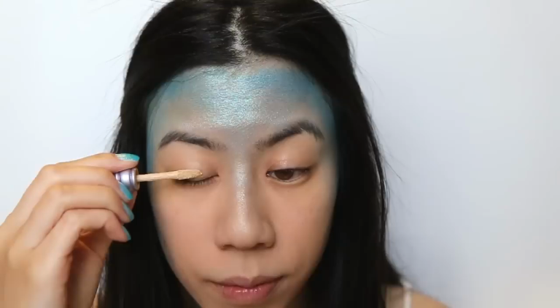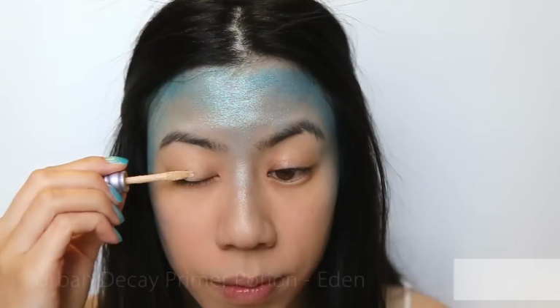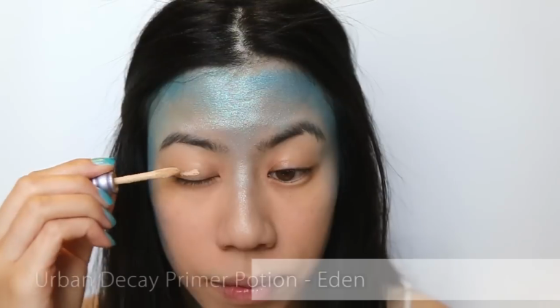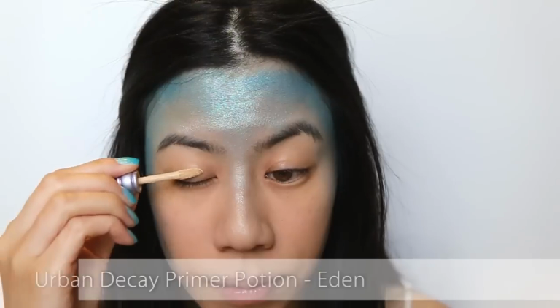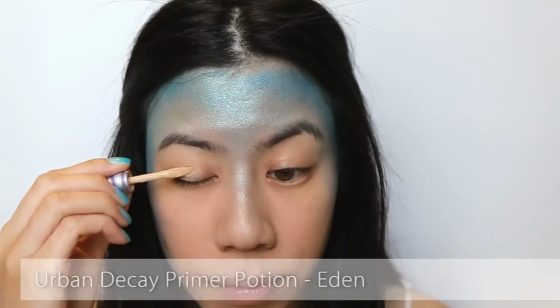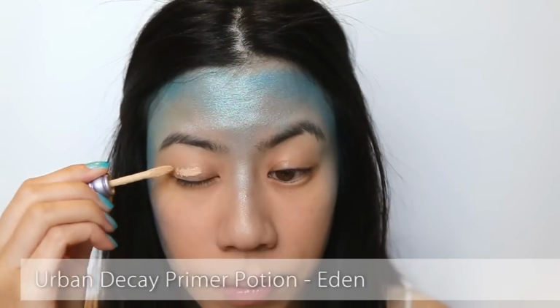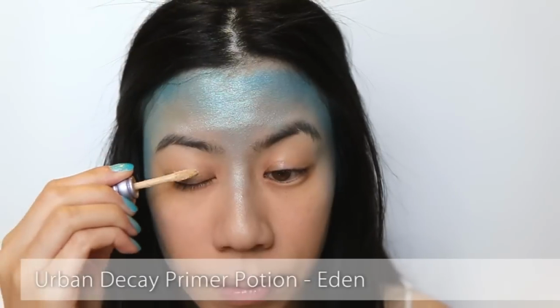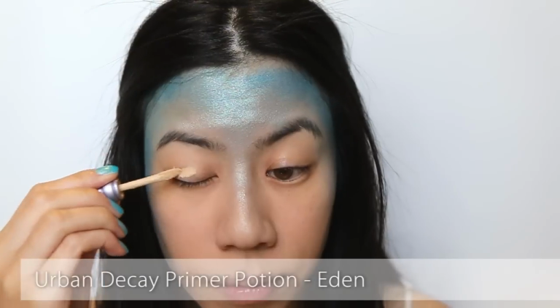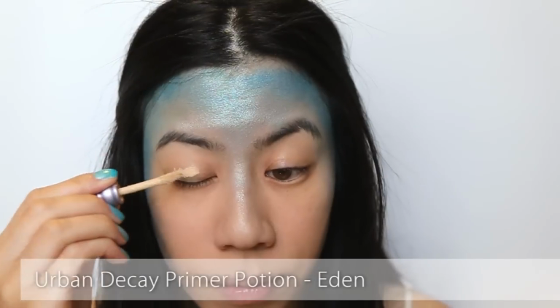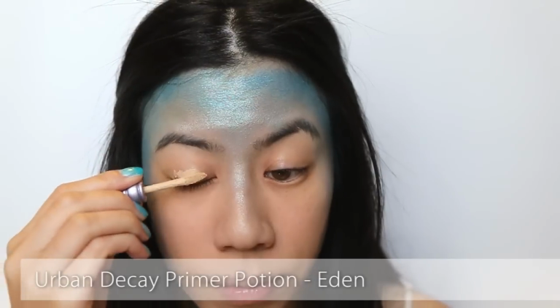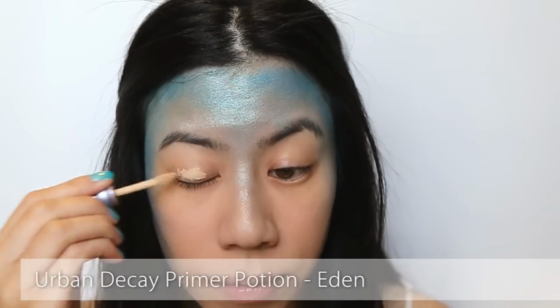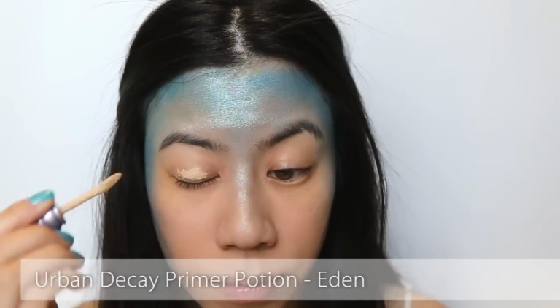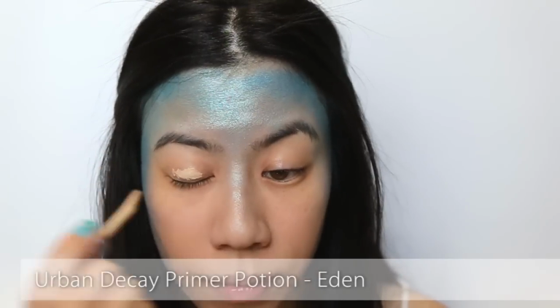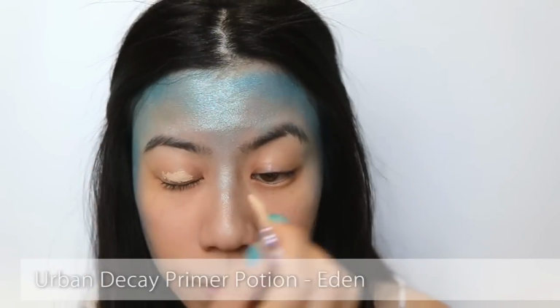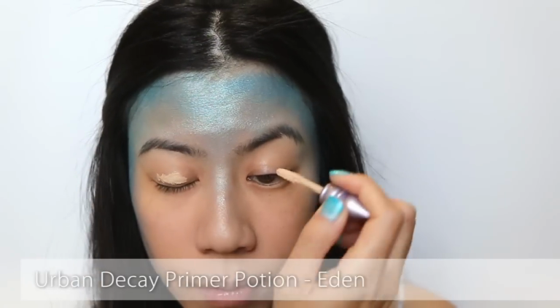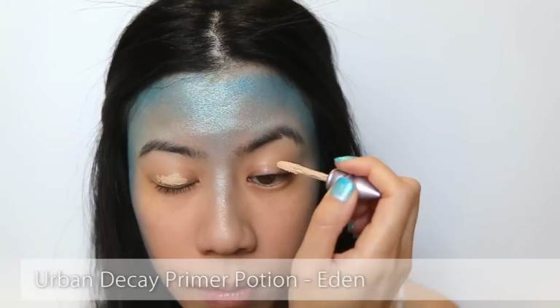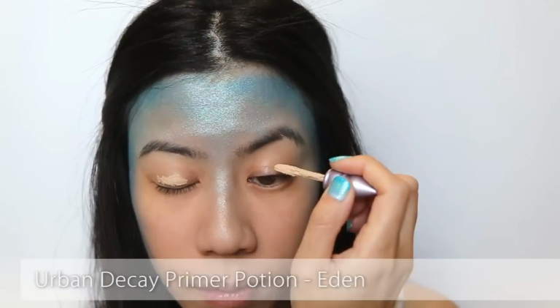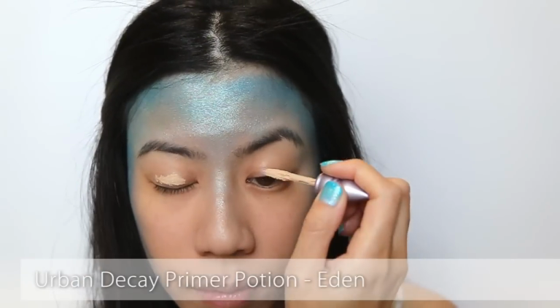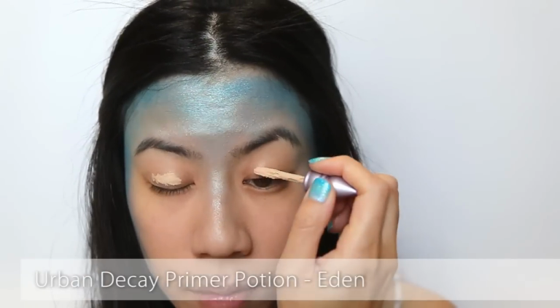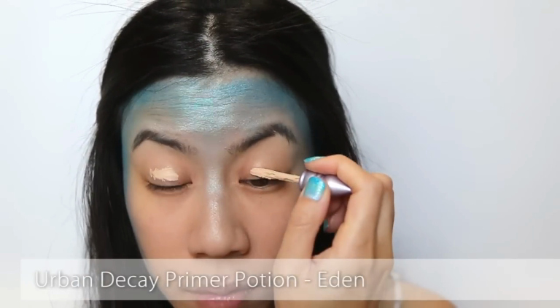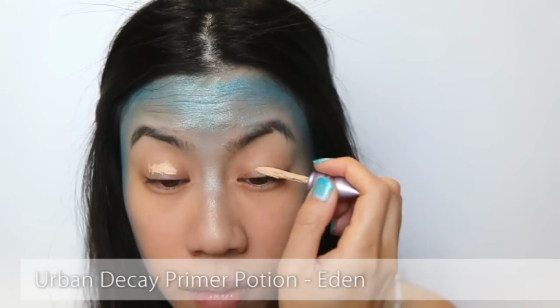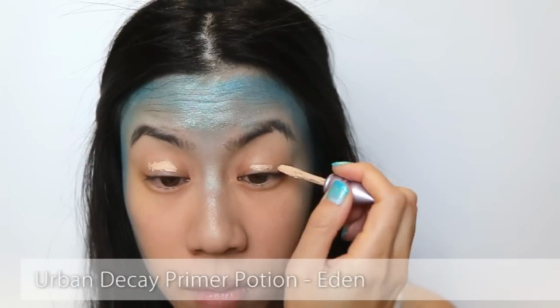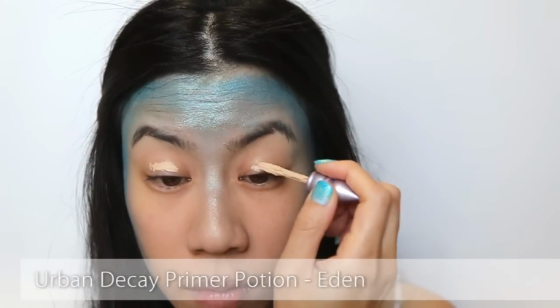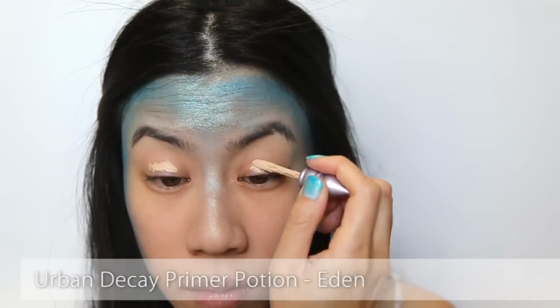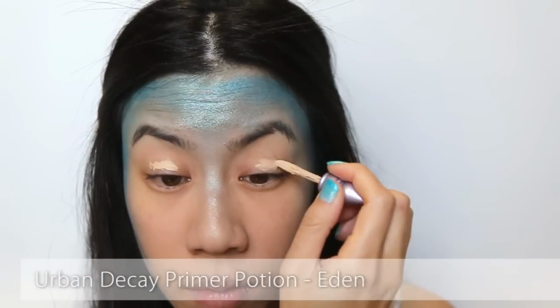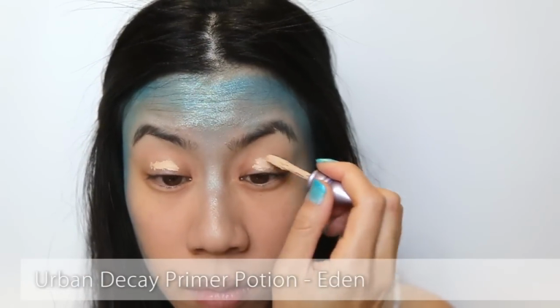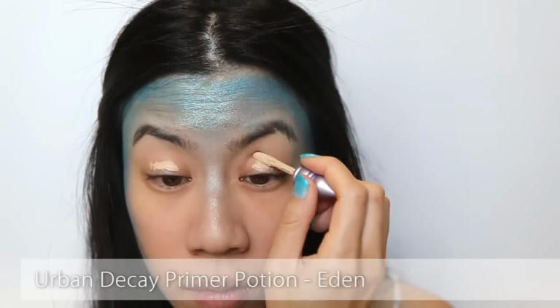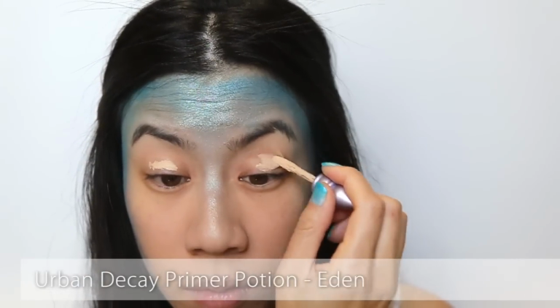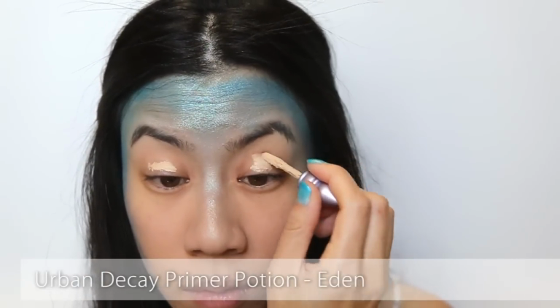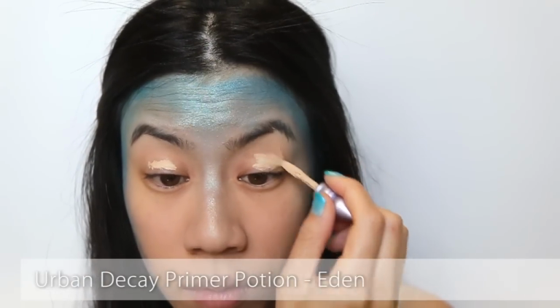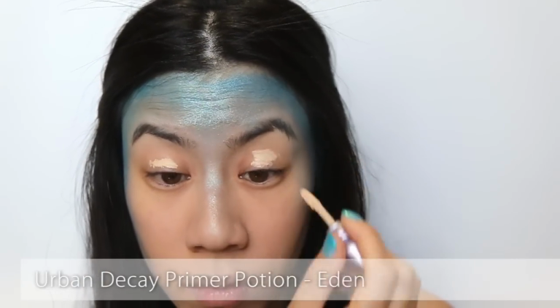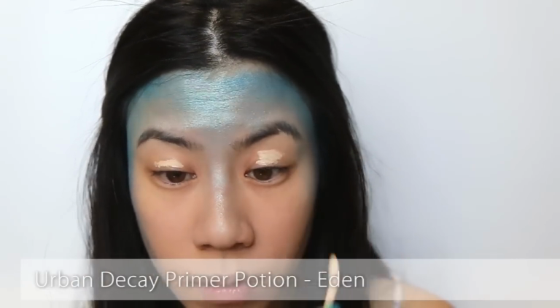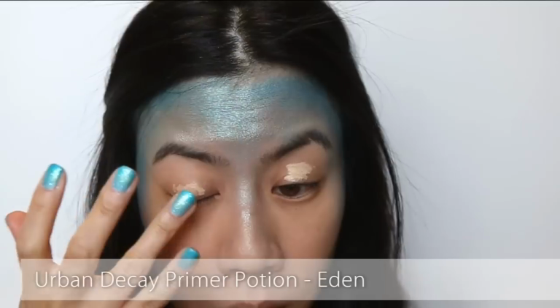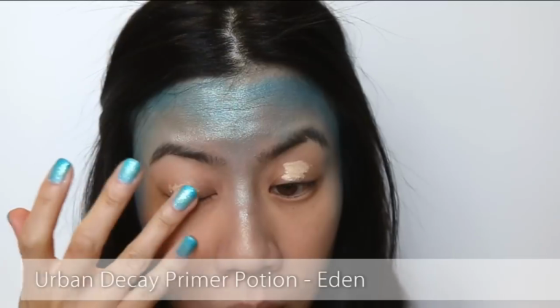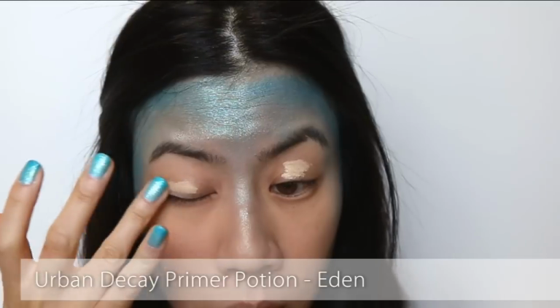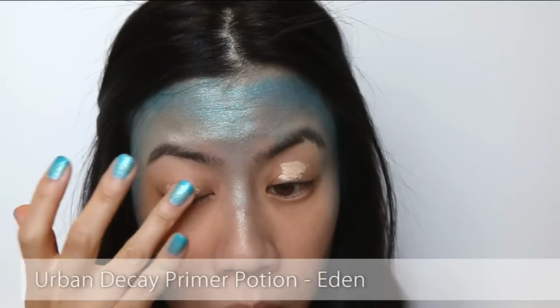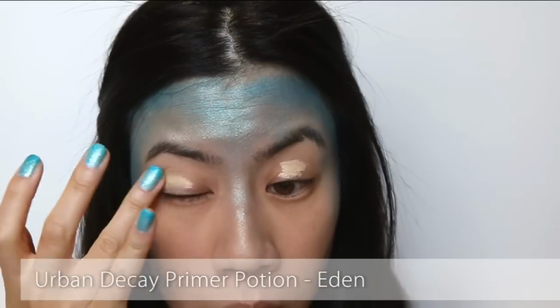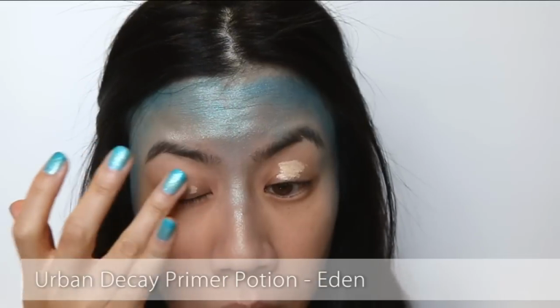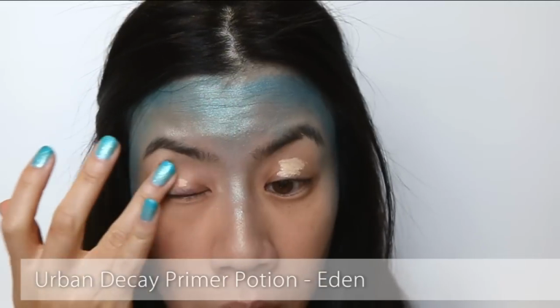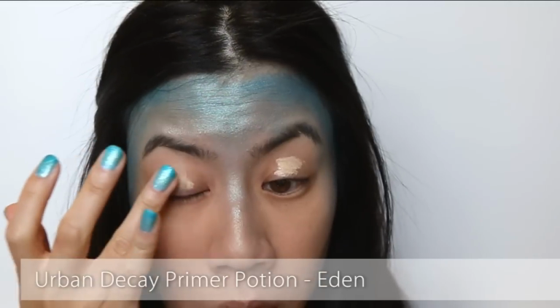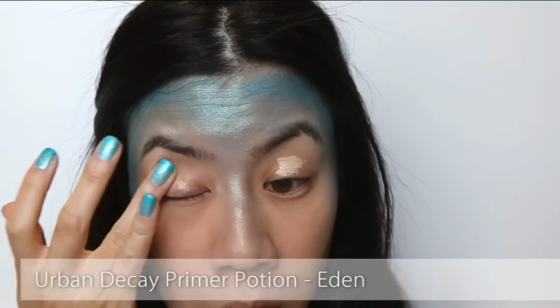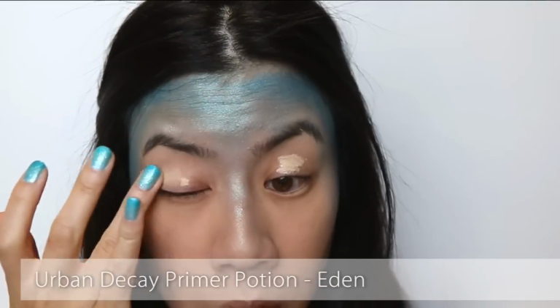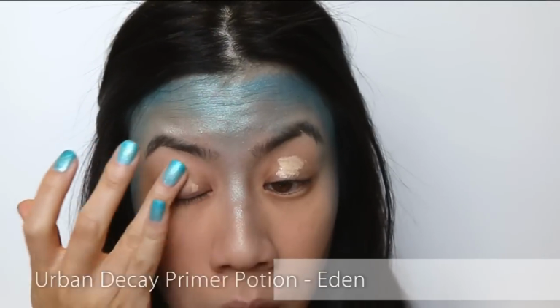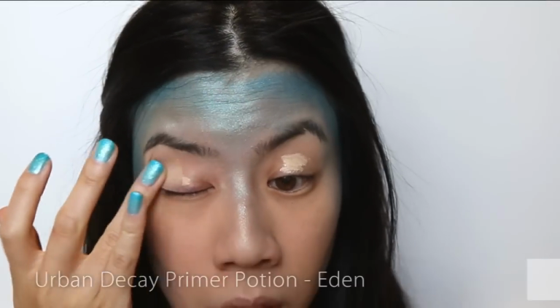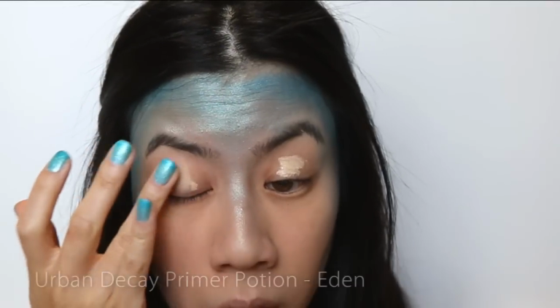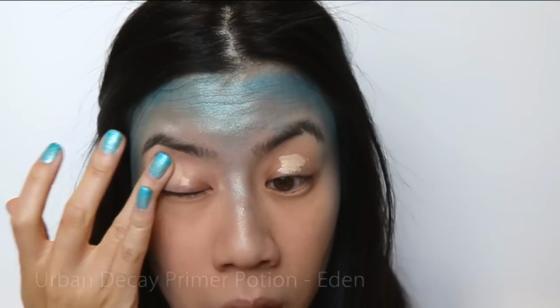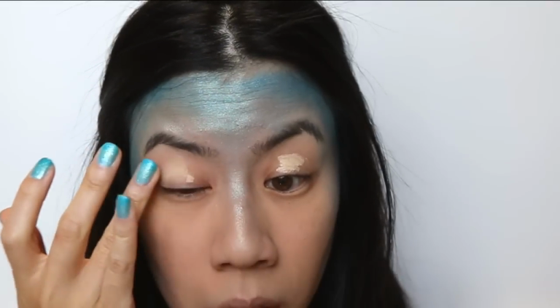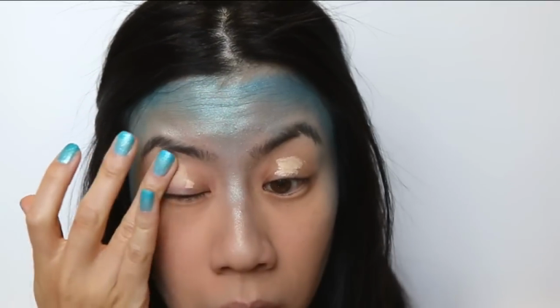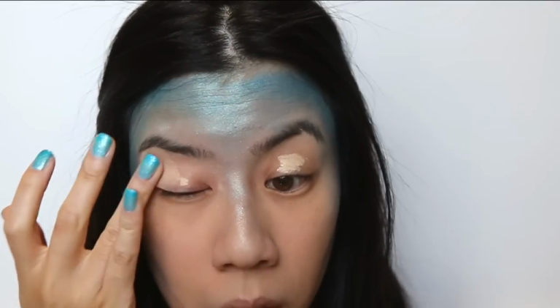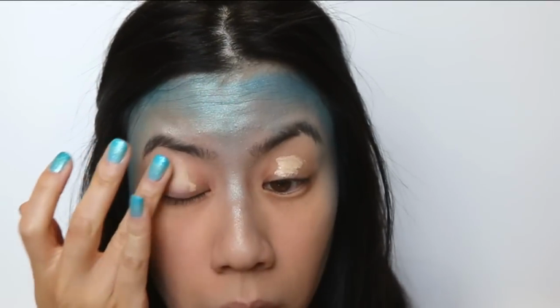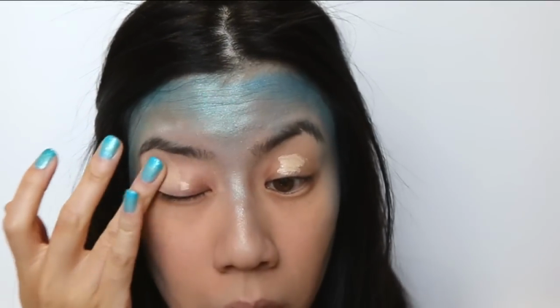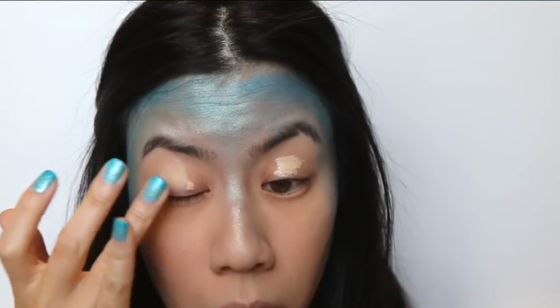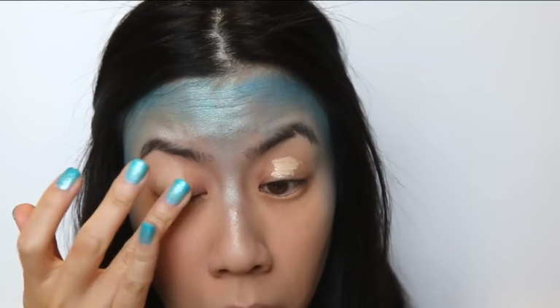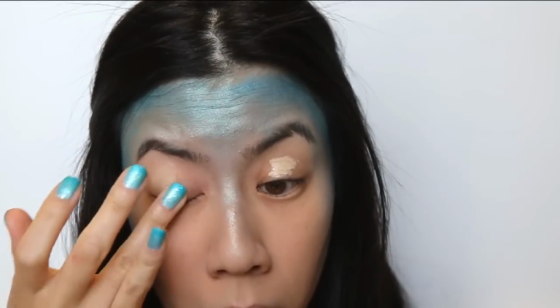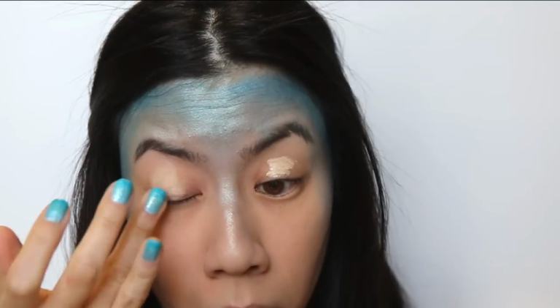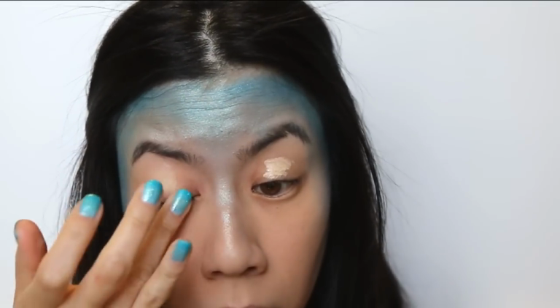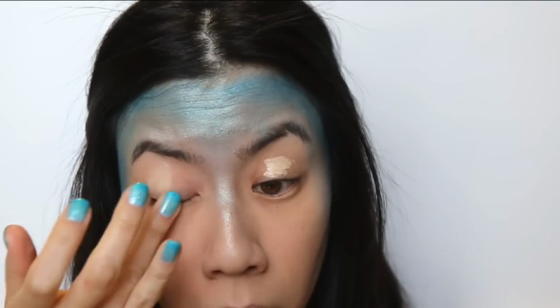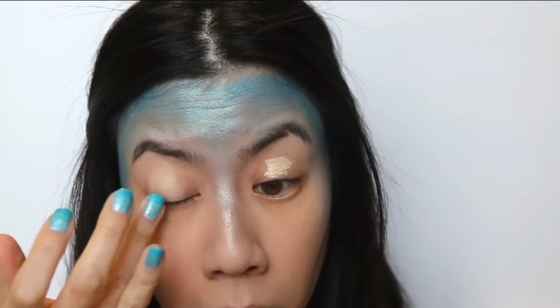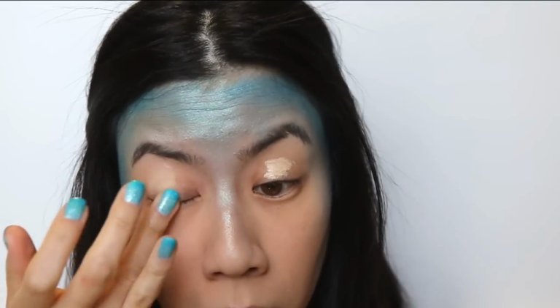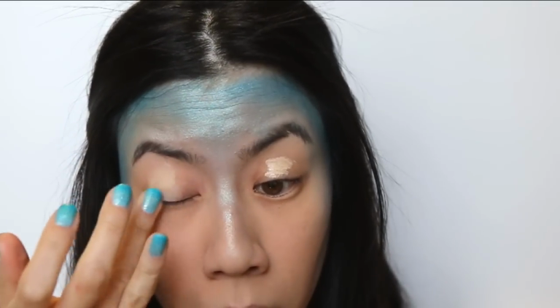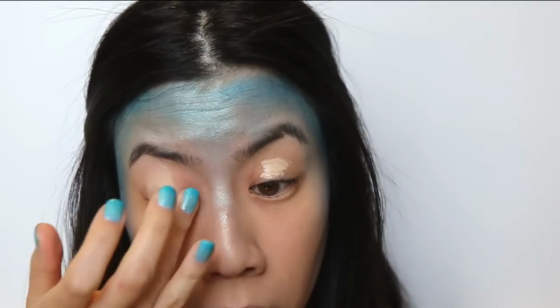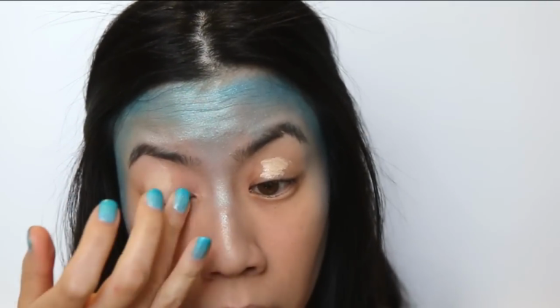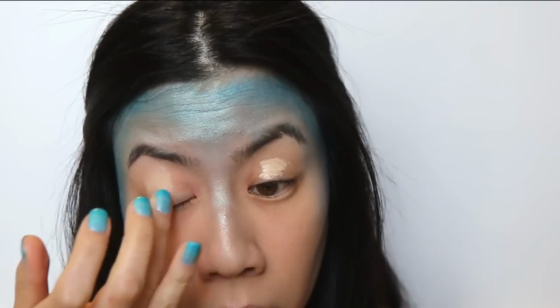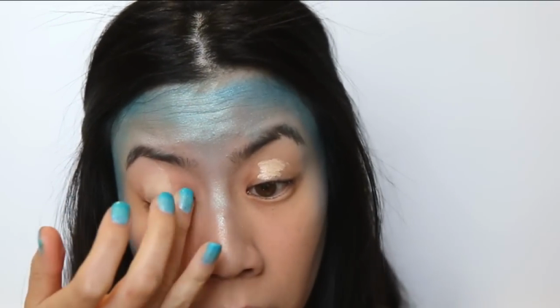Moving on to the eyes. First, apply your favourite eye primer to ensure your colours will be saturated and long lasting.